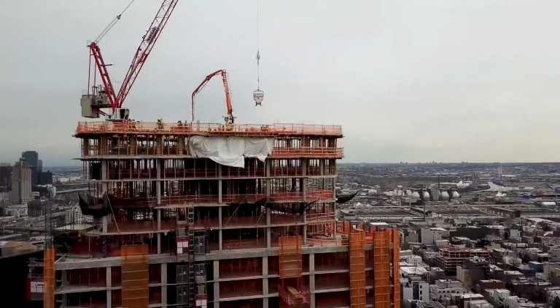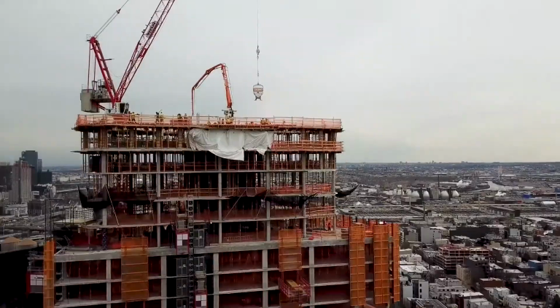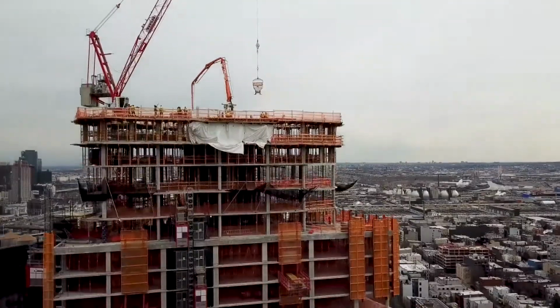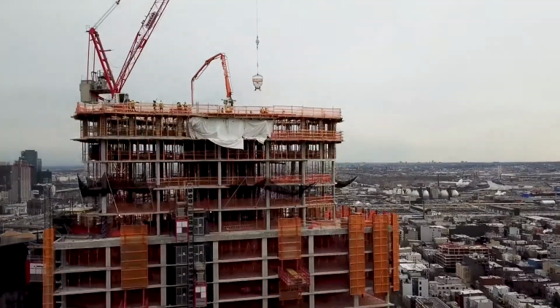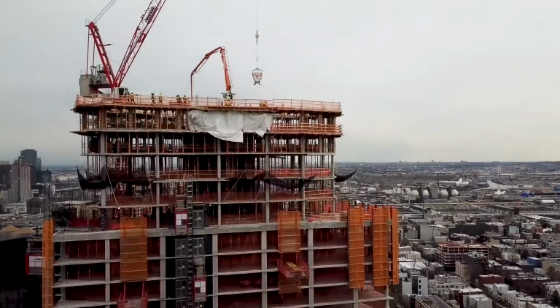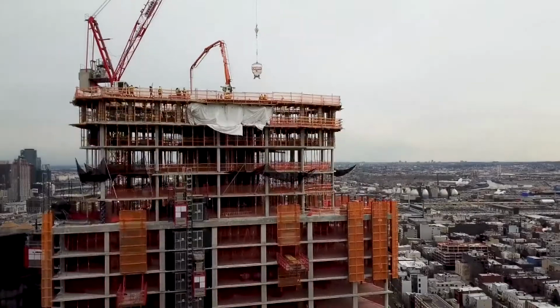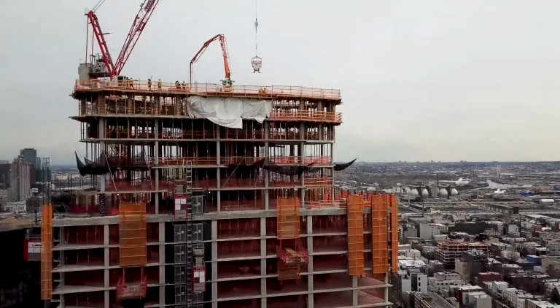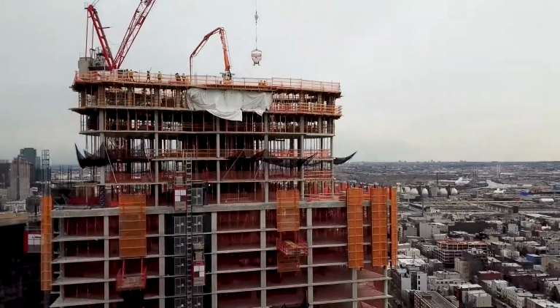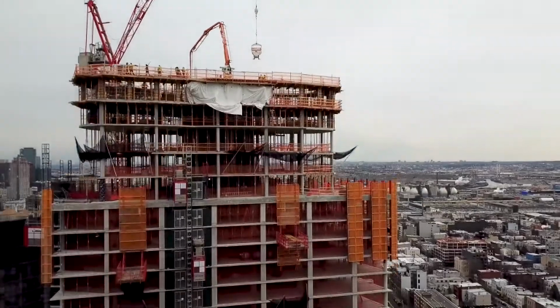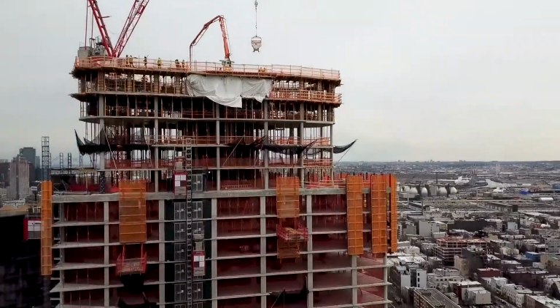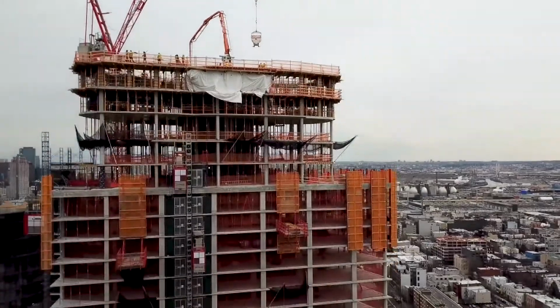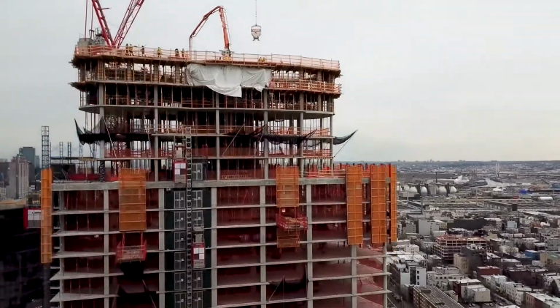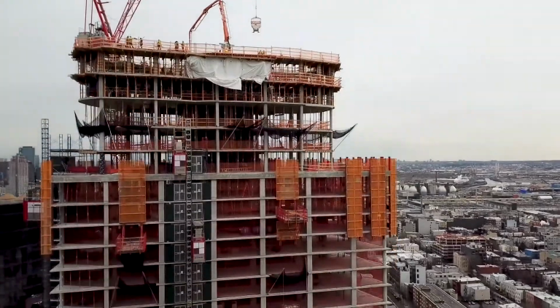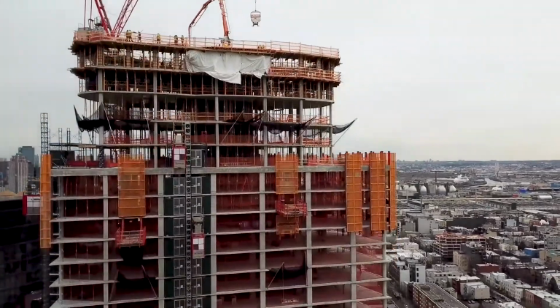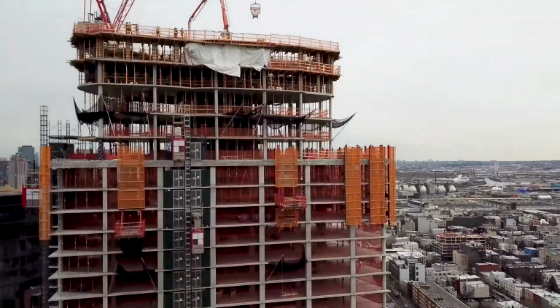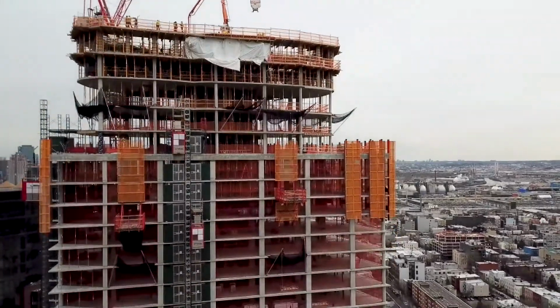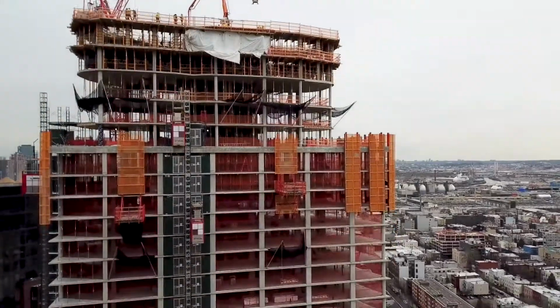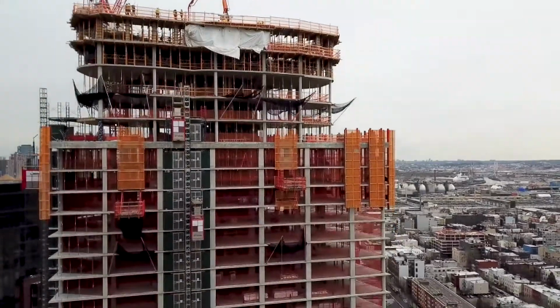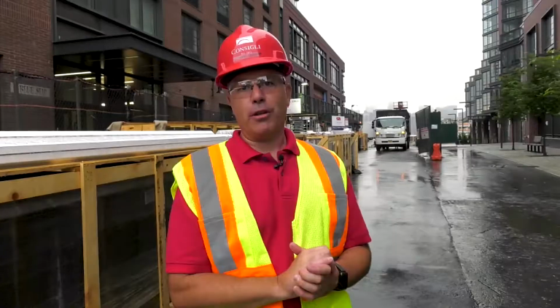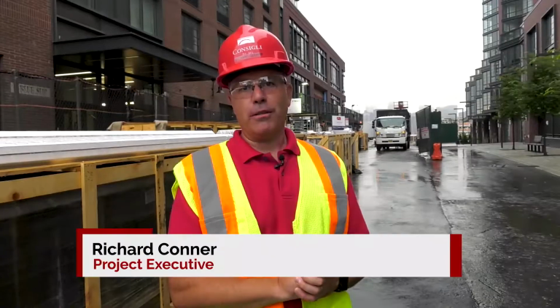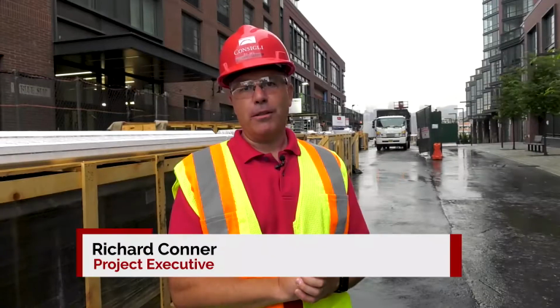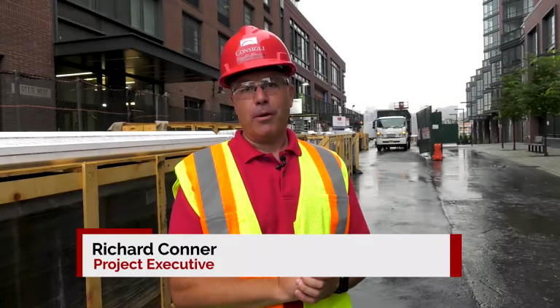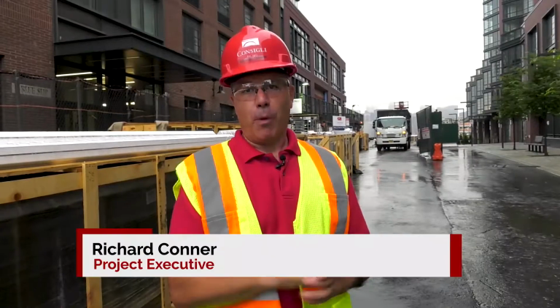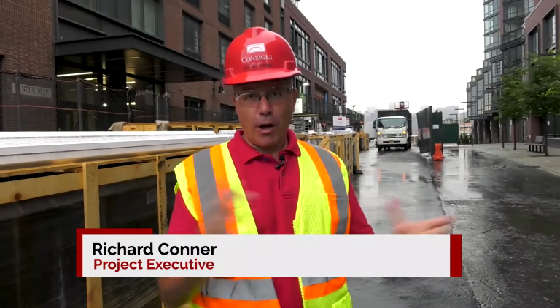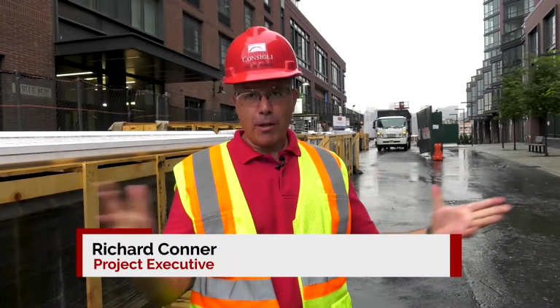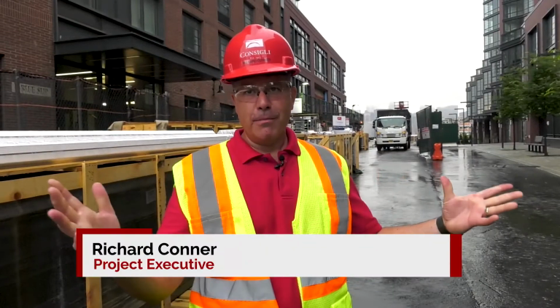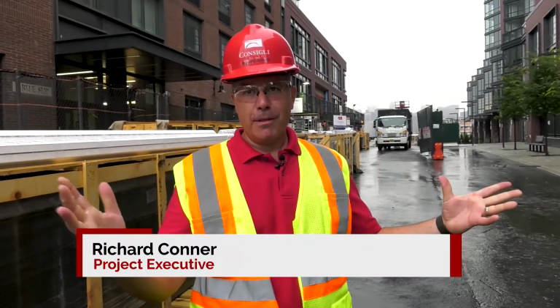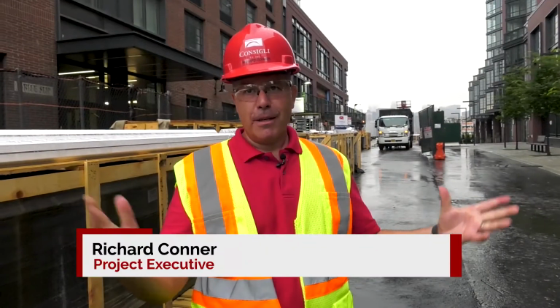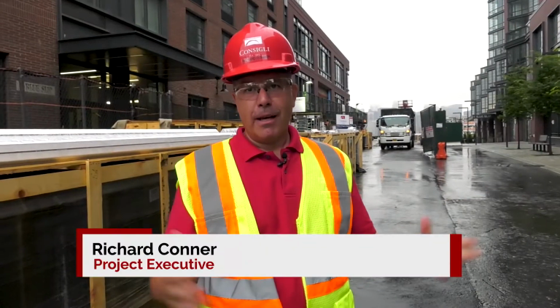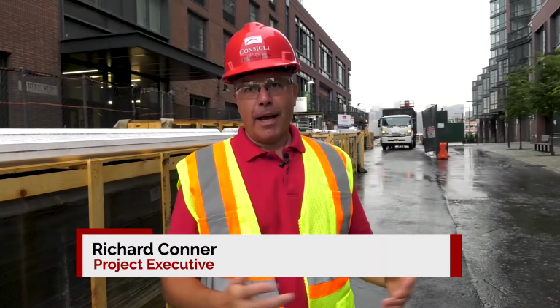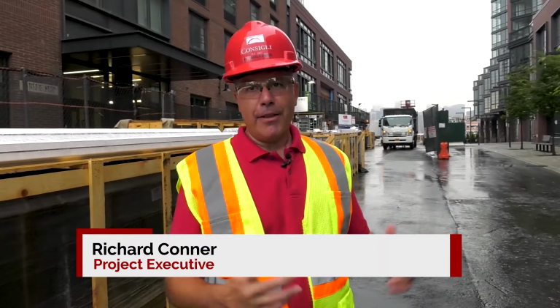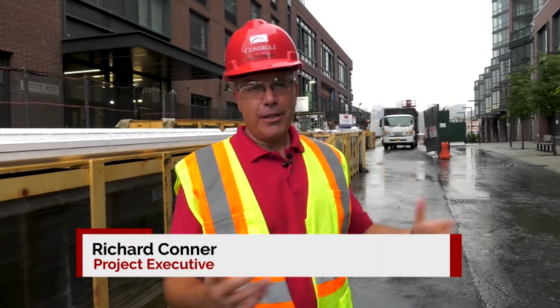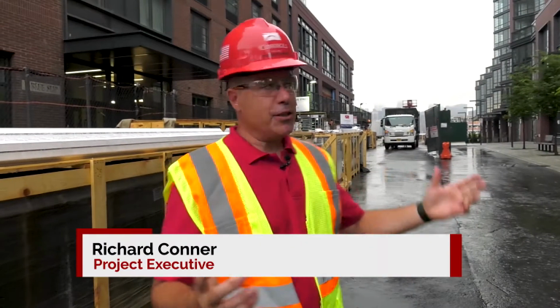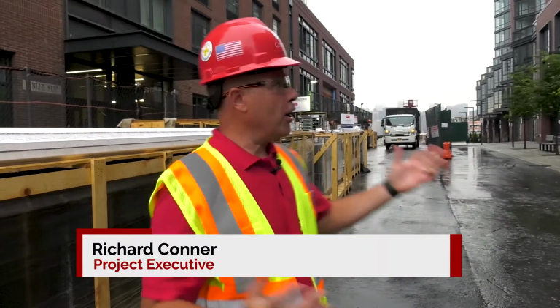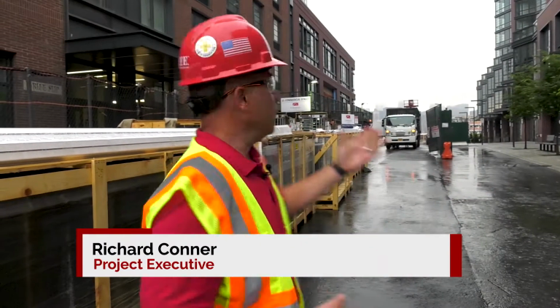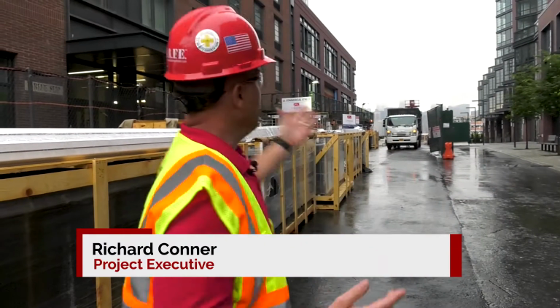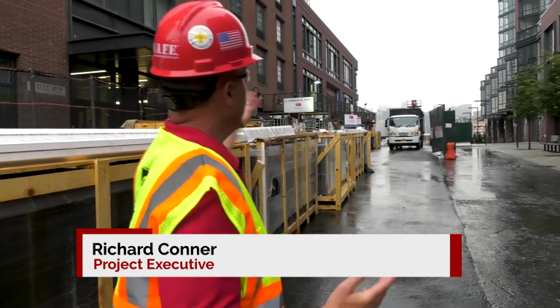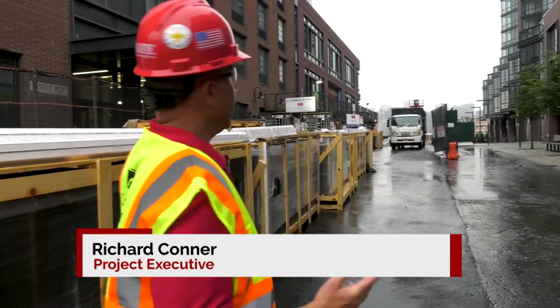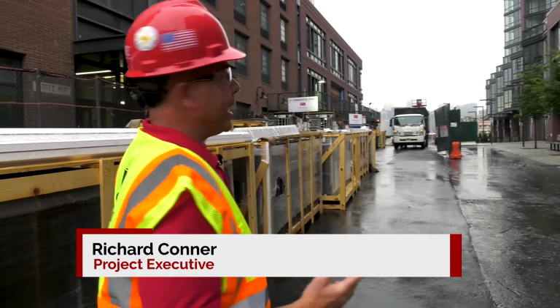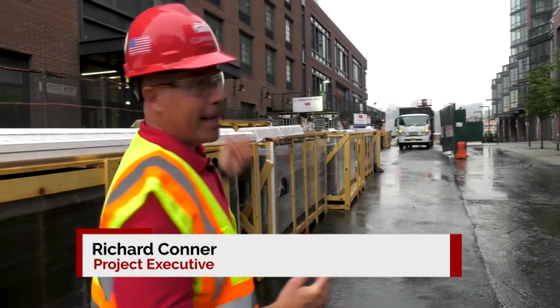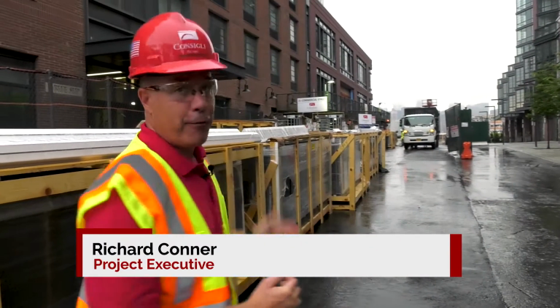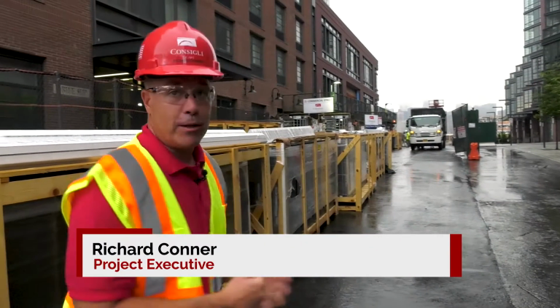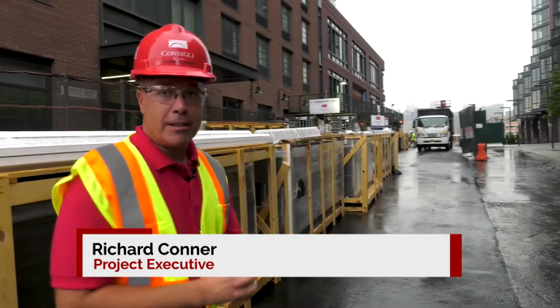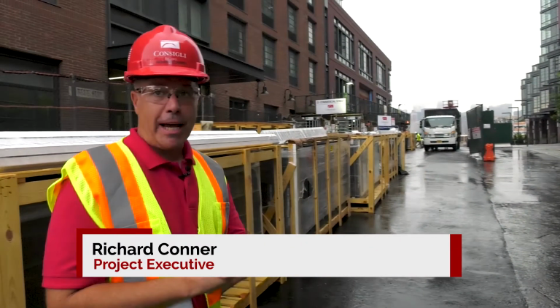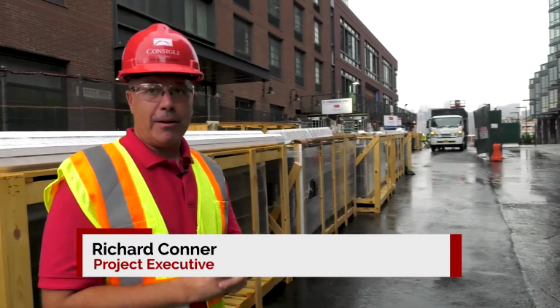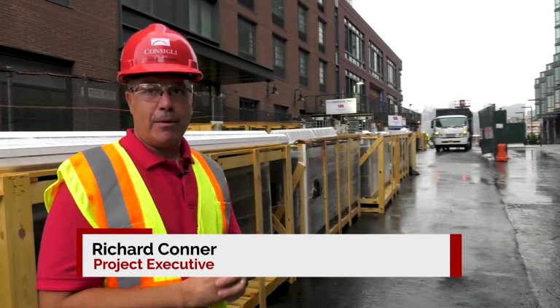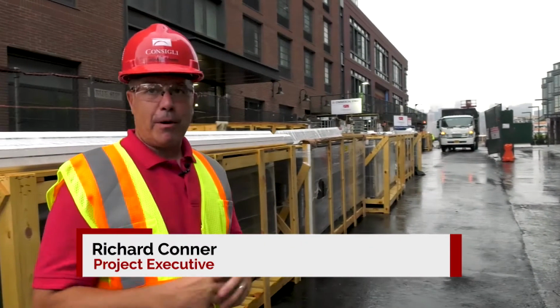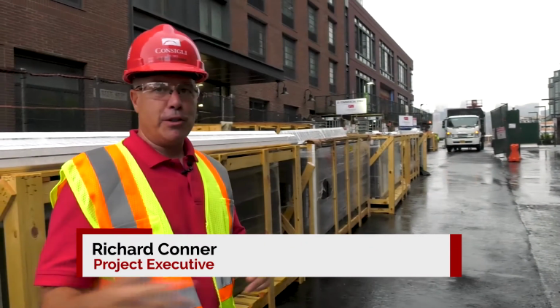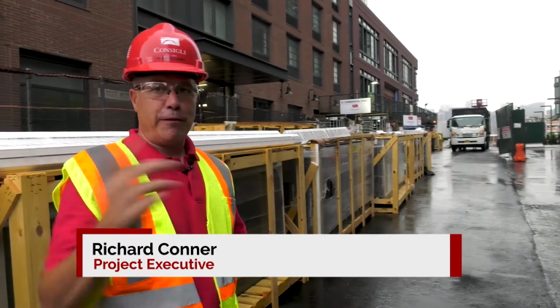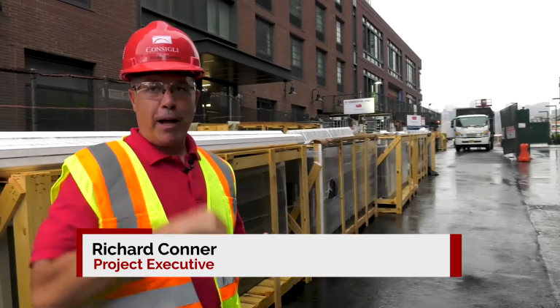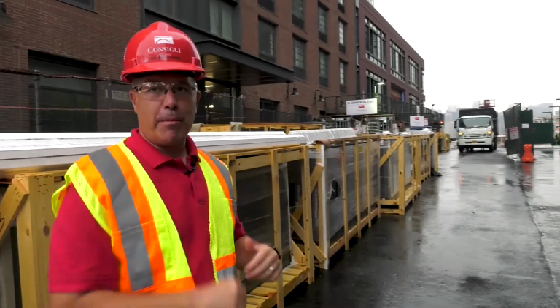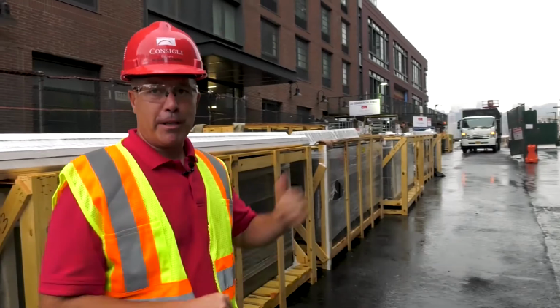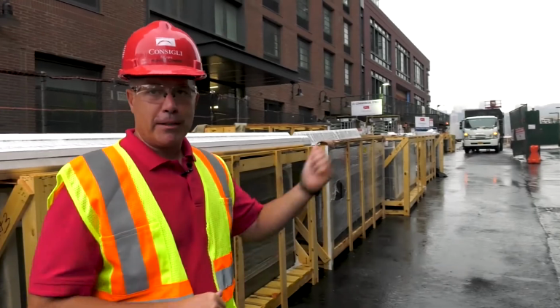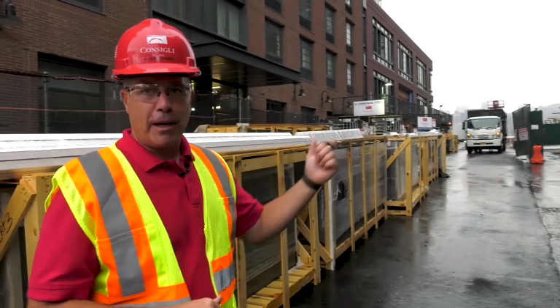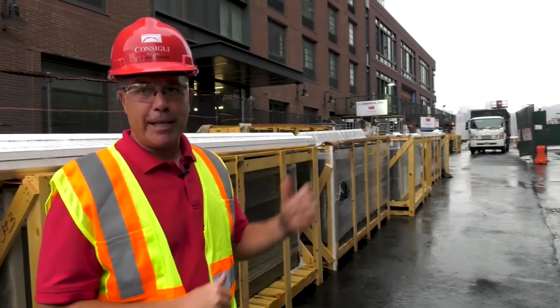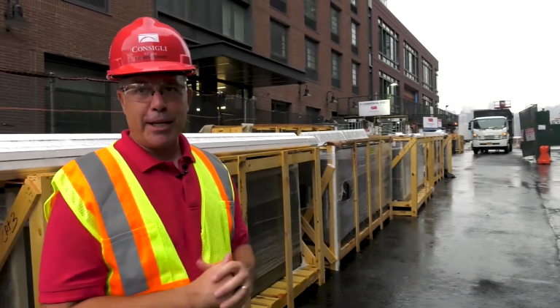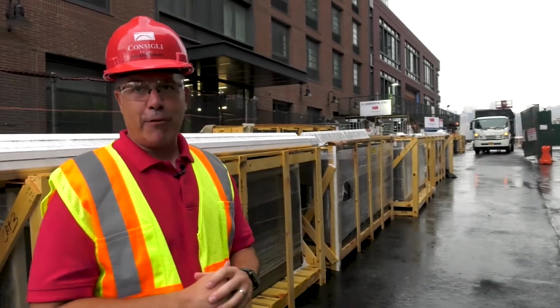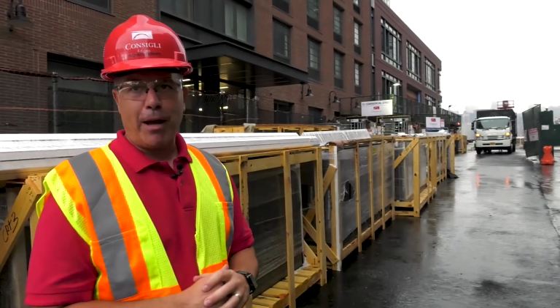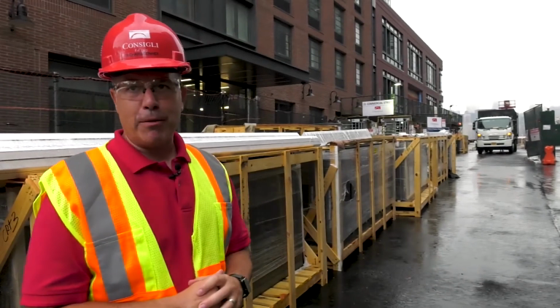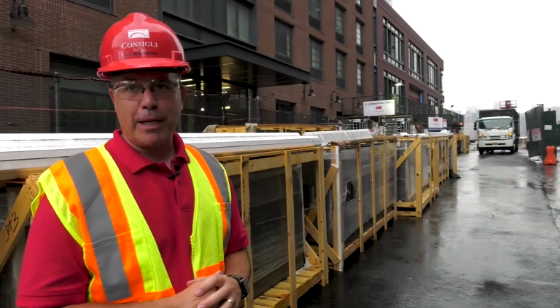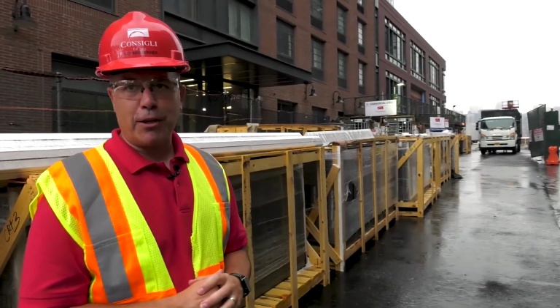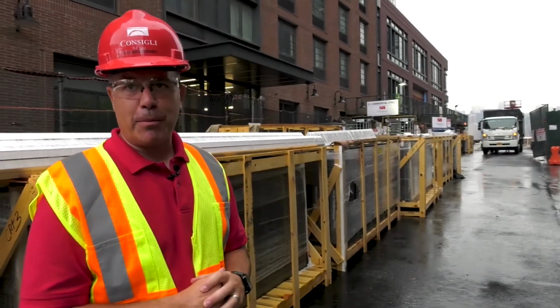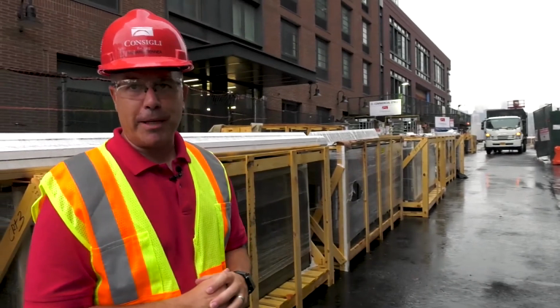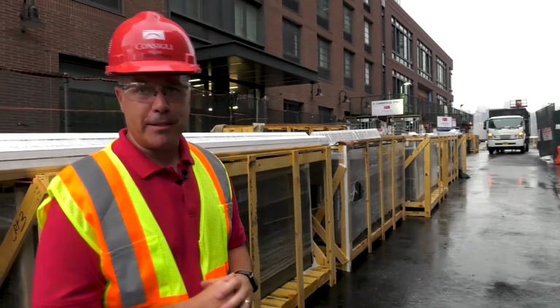Hi, my name is Rich Conner. I'm a project executive here in Brooklyn. Welcome, and this is our Greenpoint Landing F1 site. Why don't you follow me? I'll take you around. We'll take a look at the place.